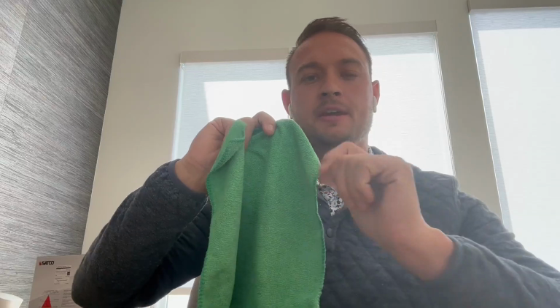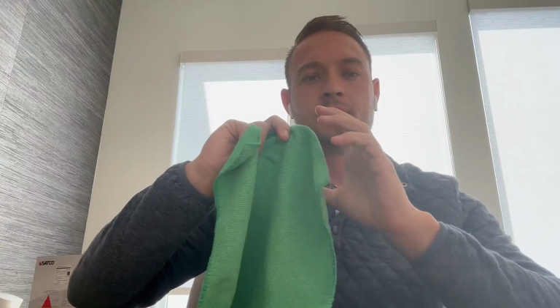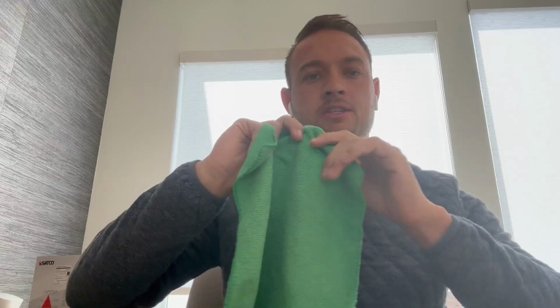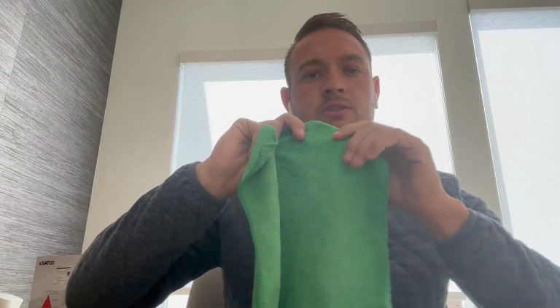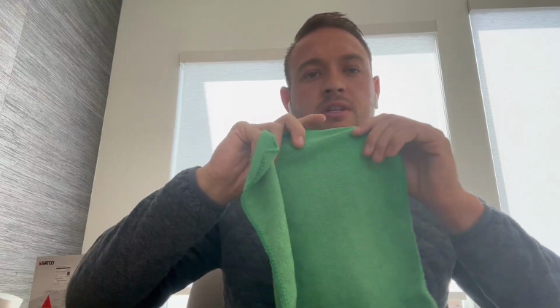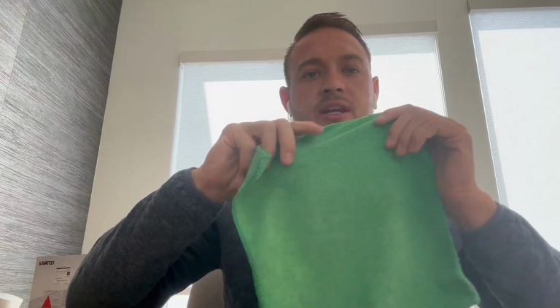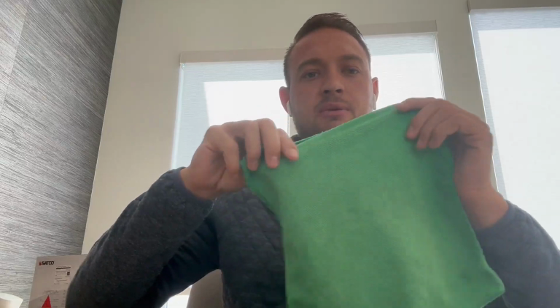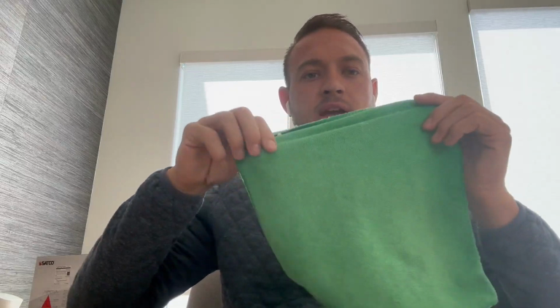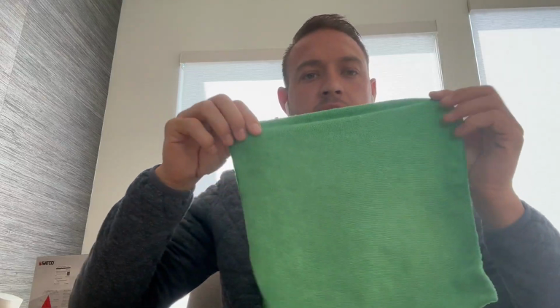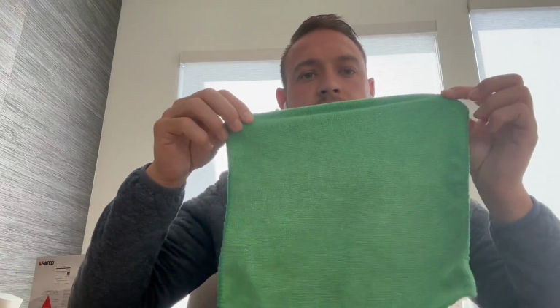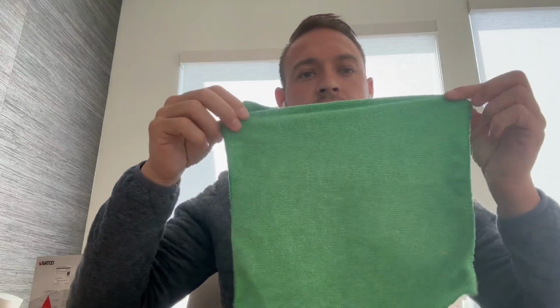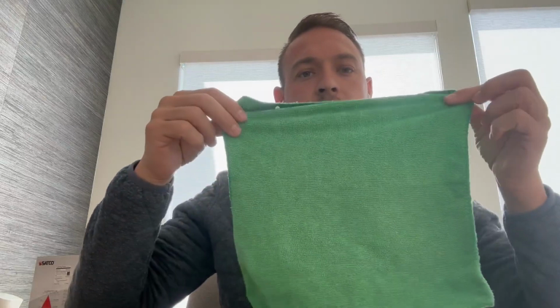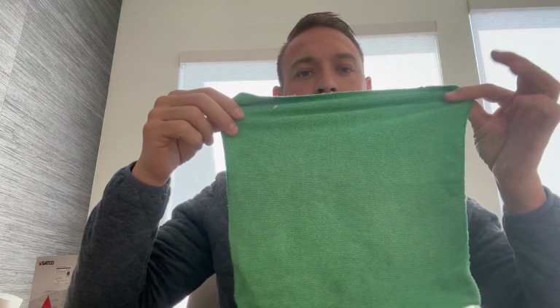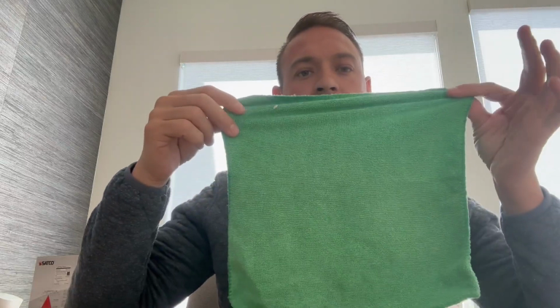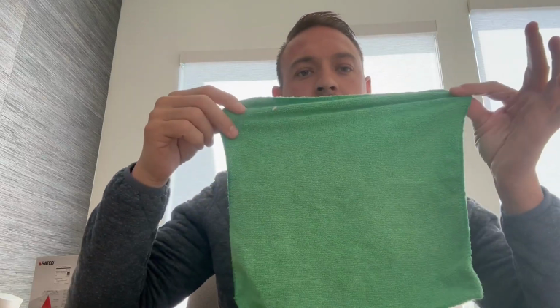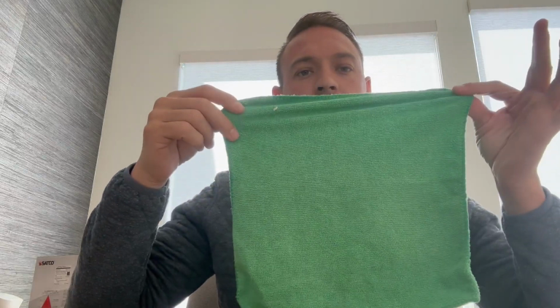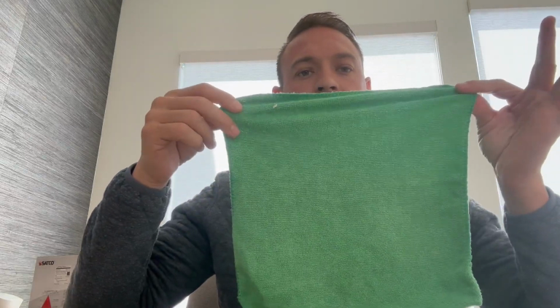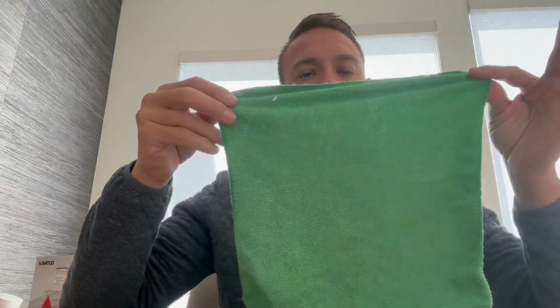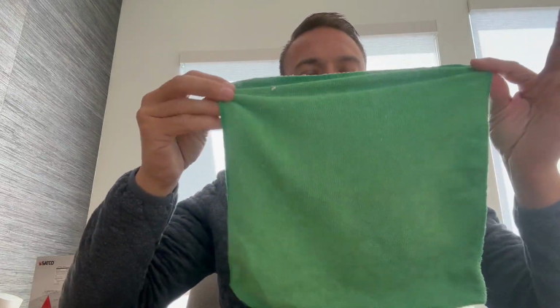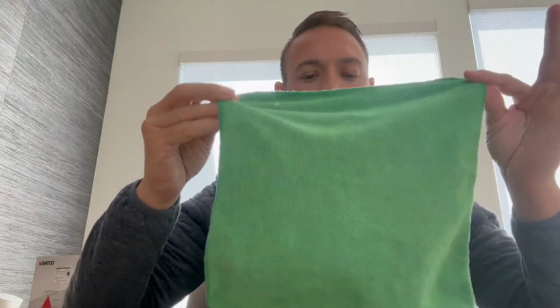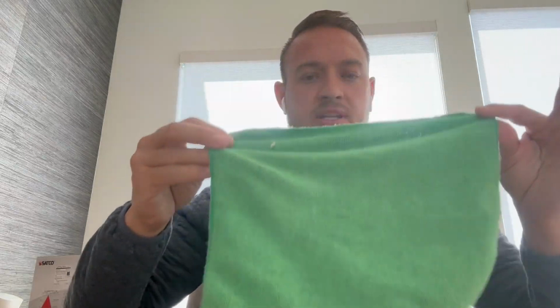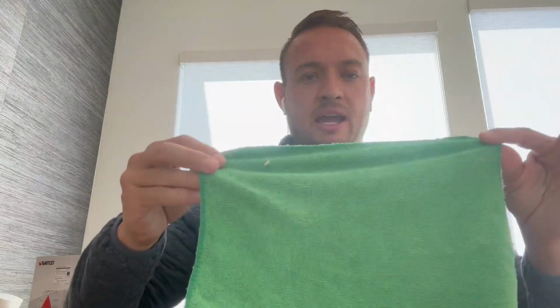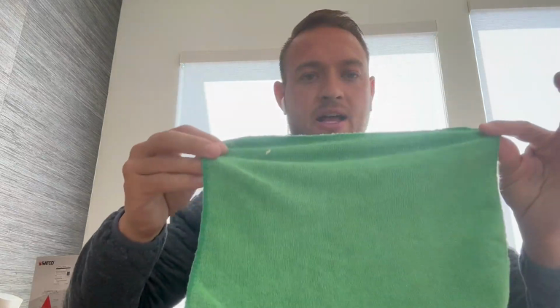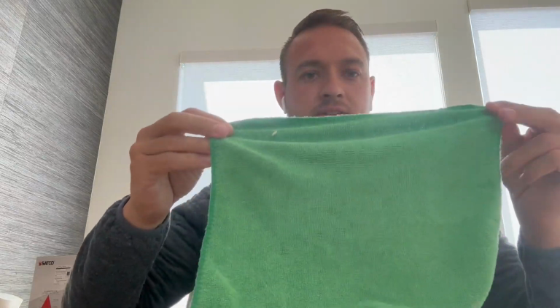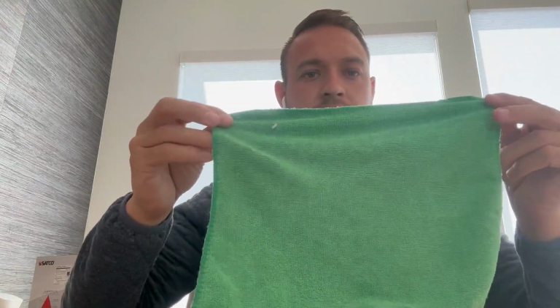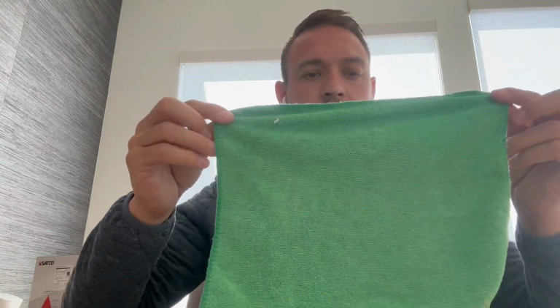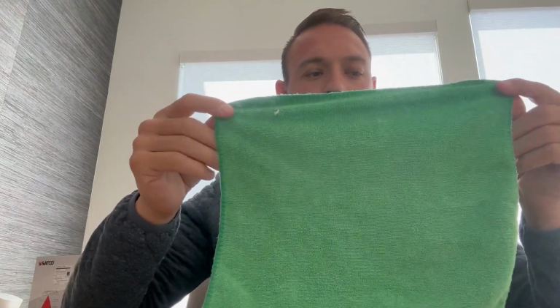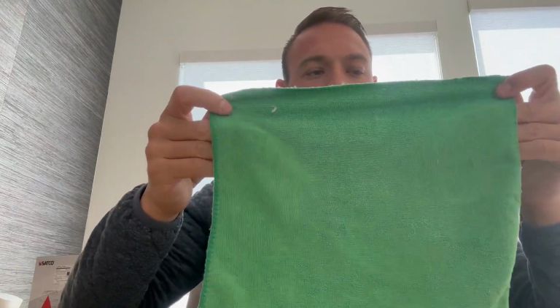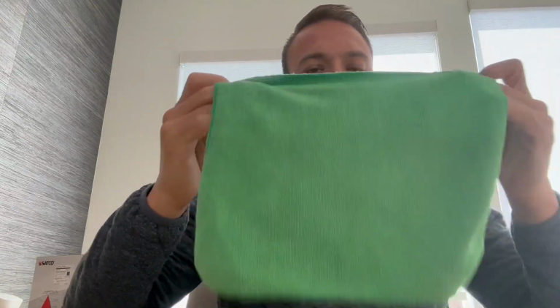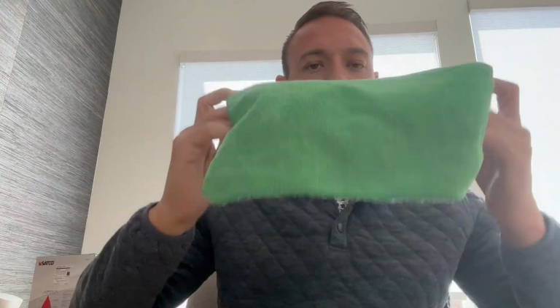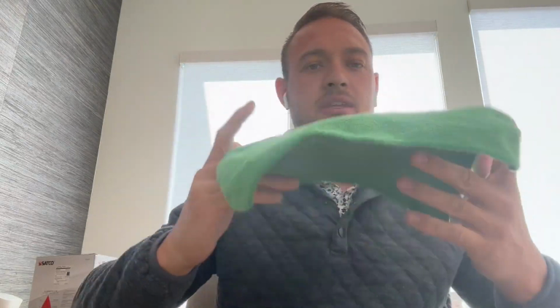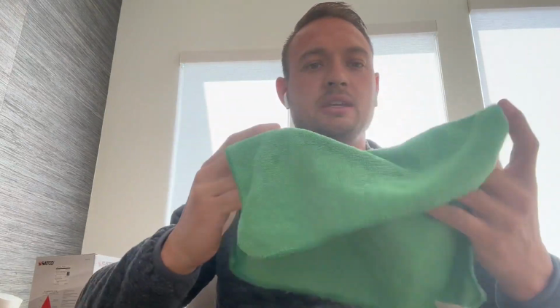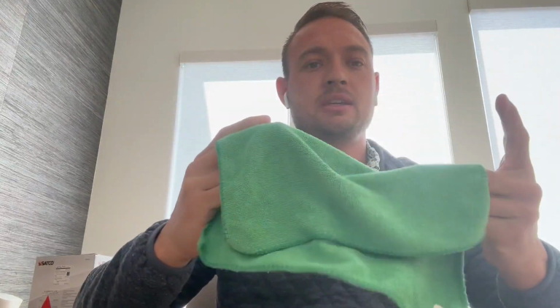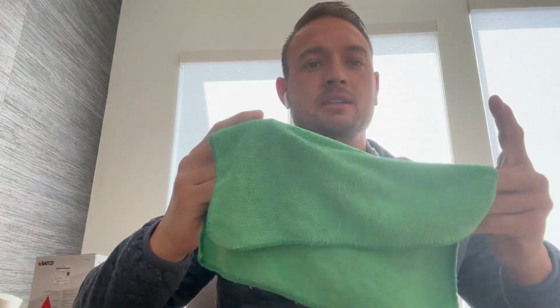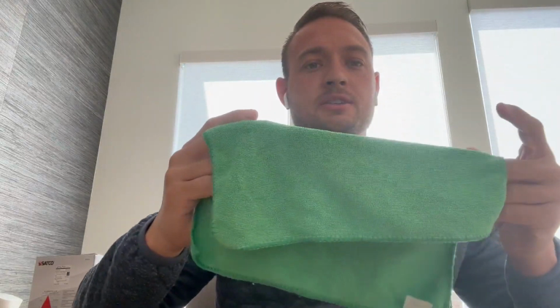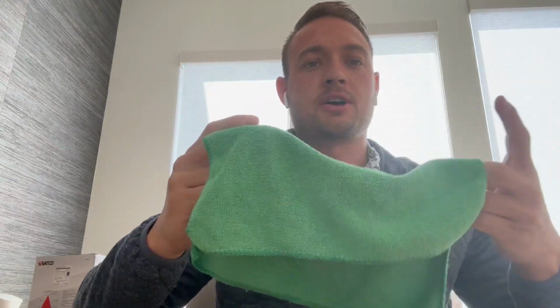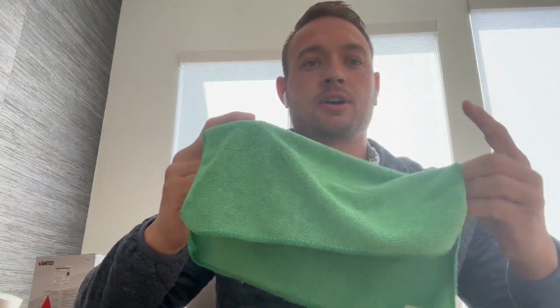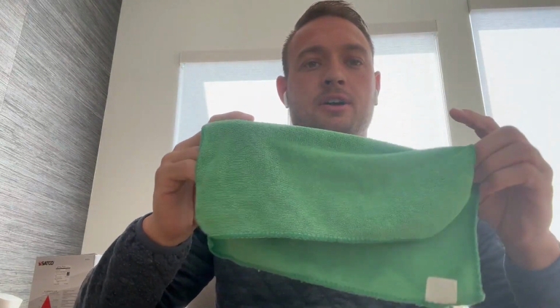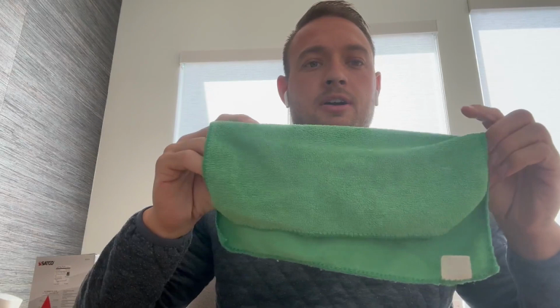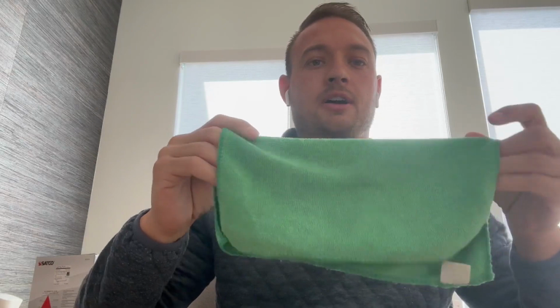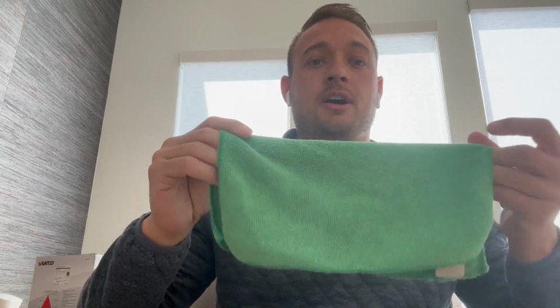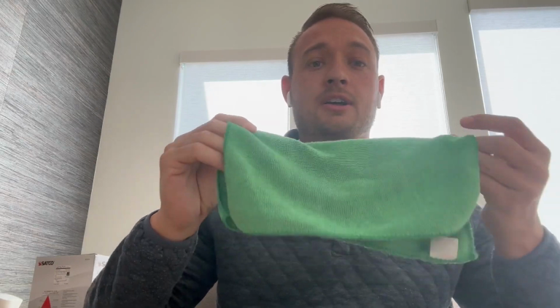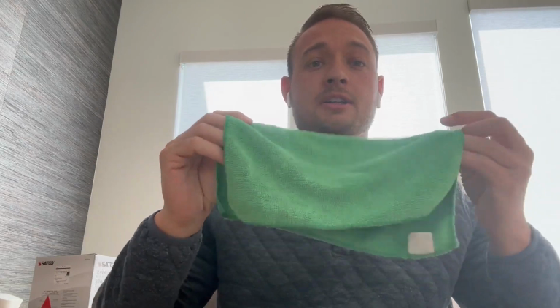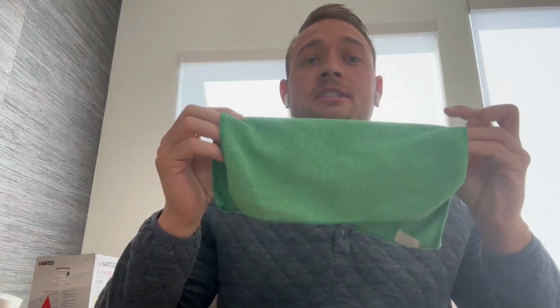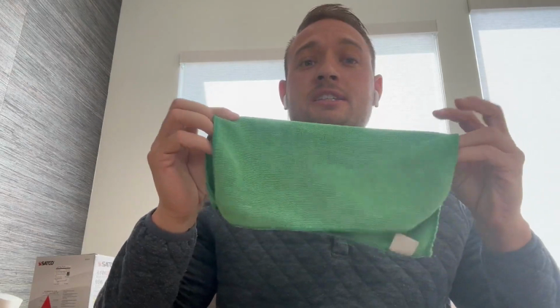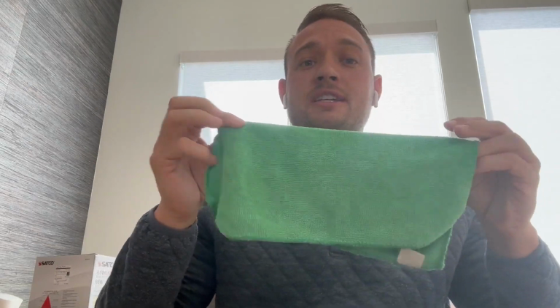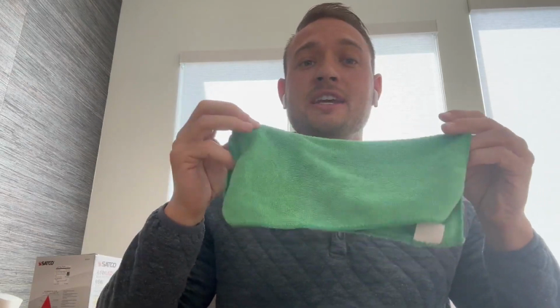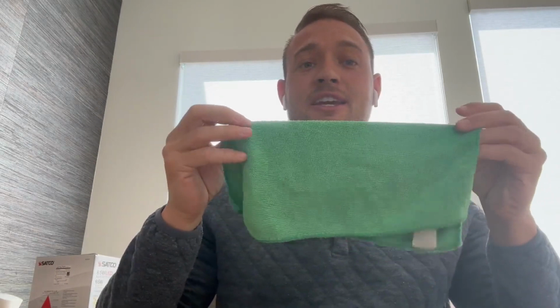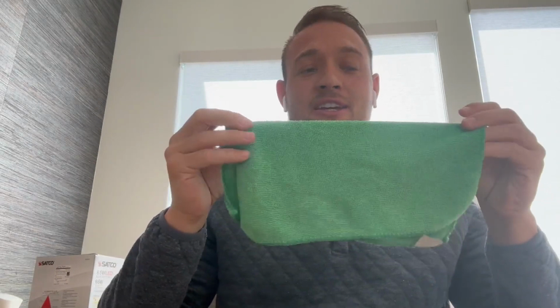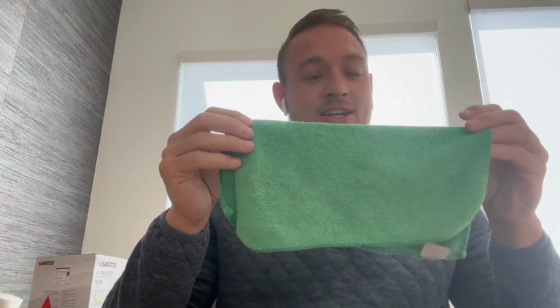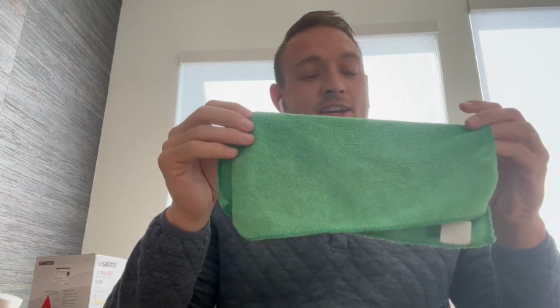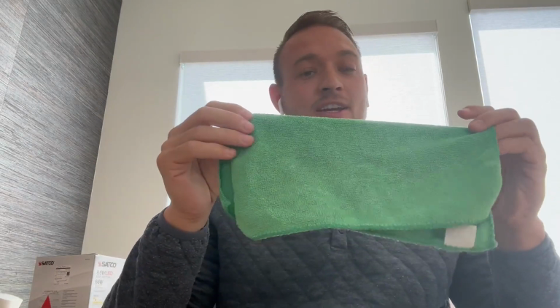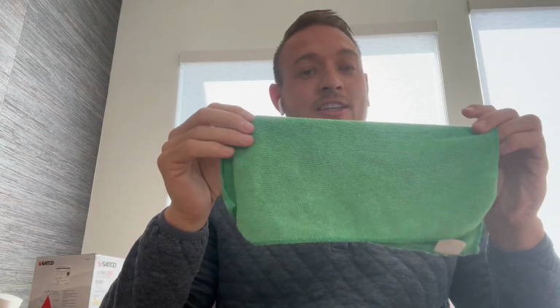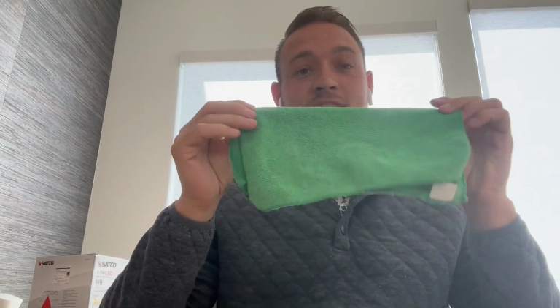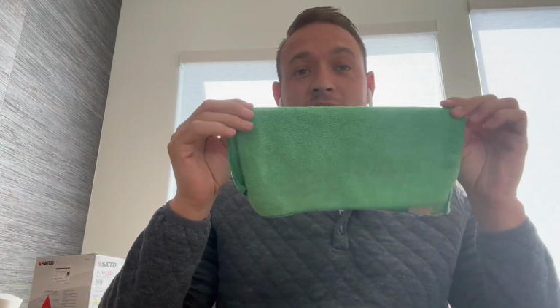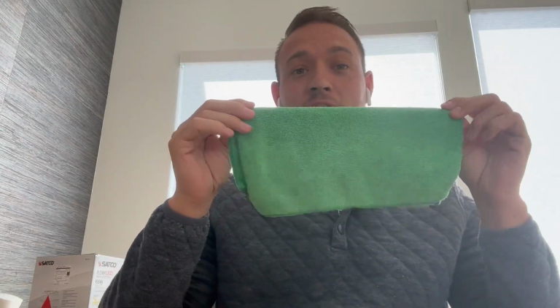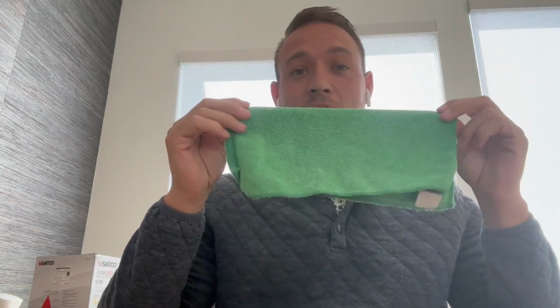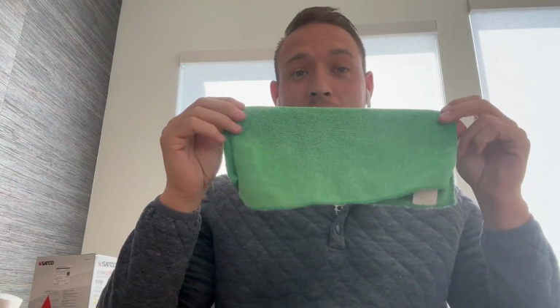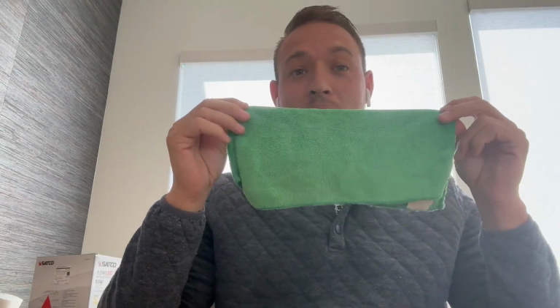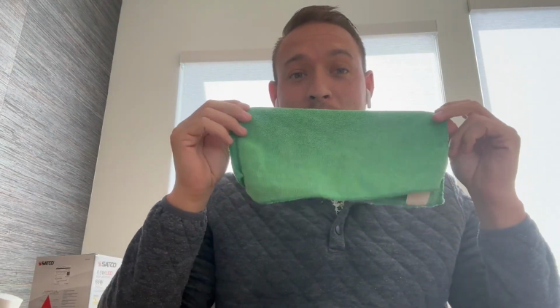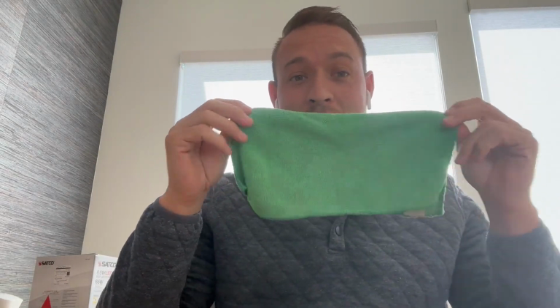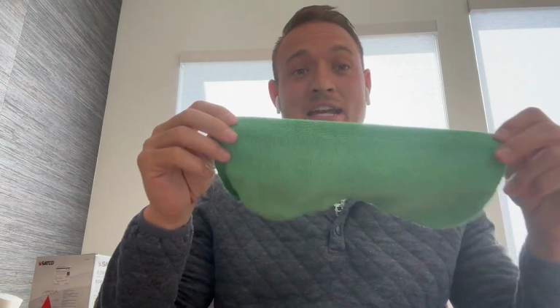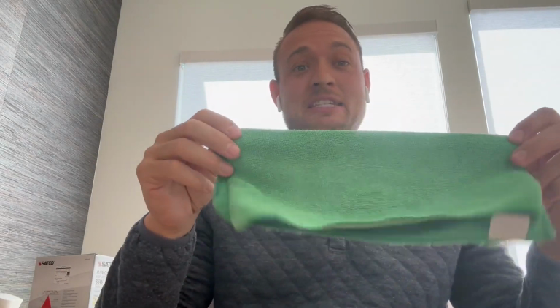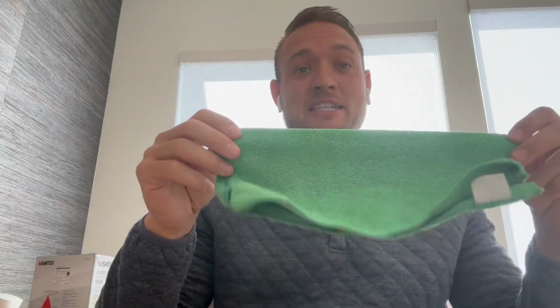Today we have some microfiber towels. They're honestly amazing.